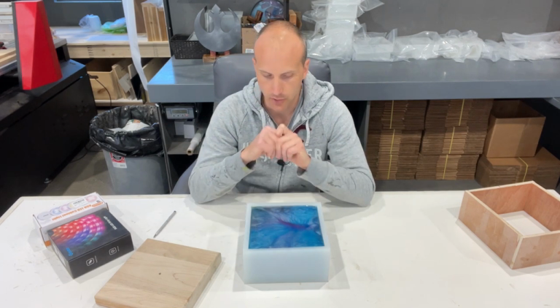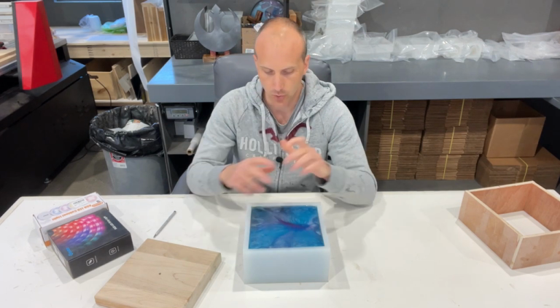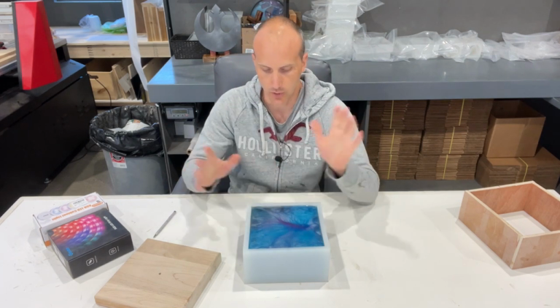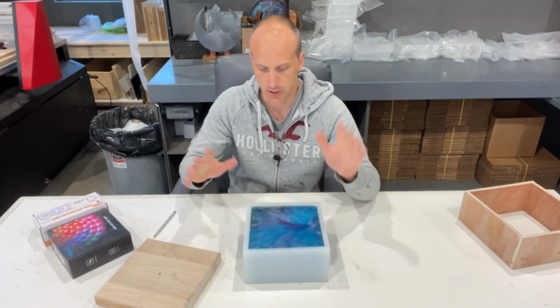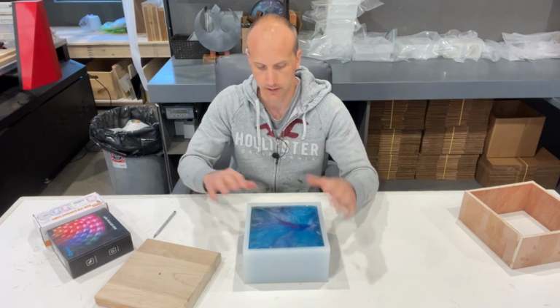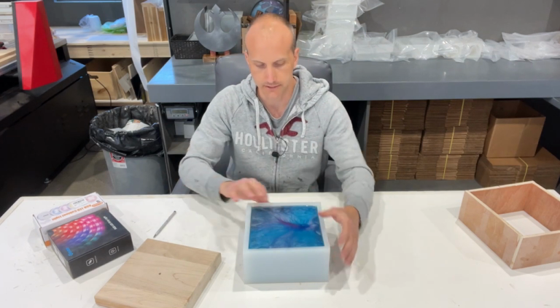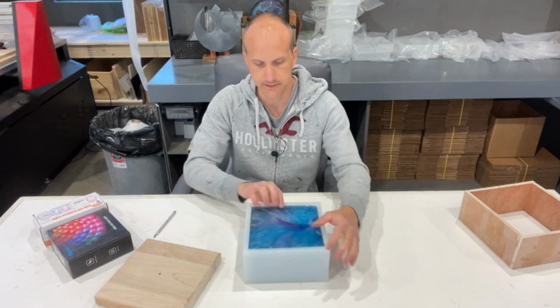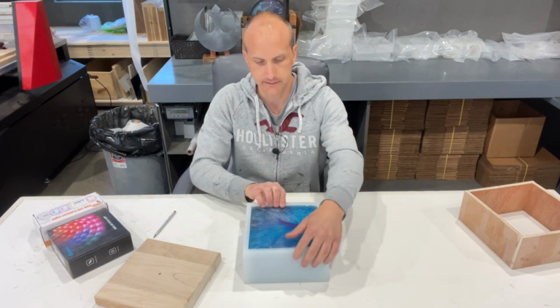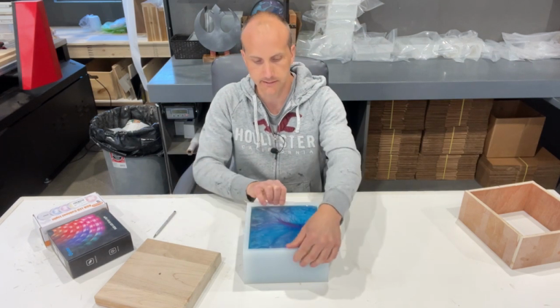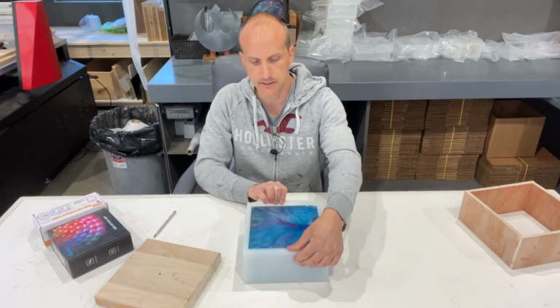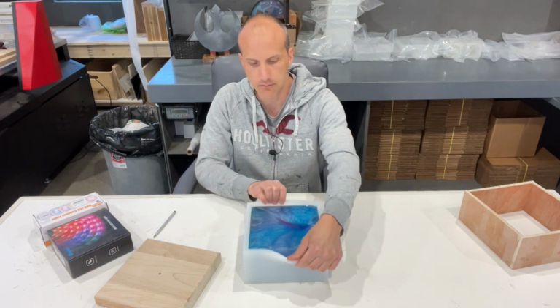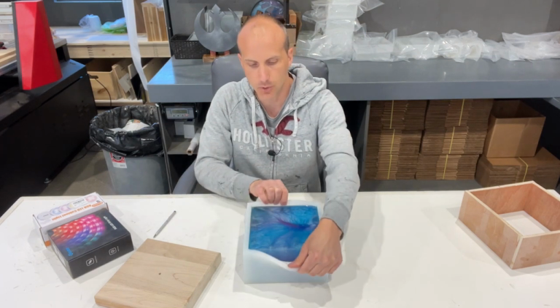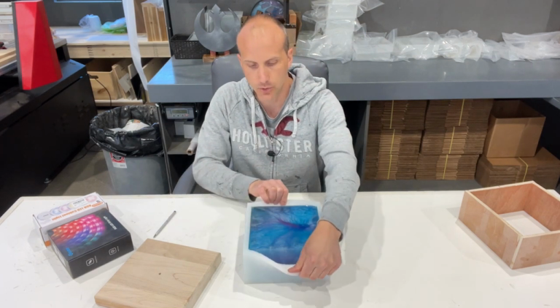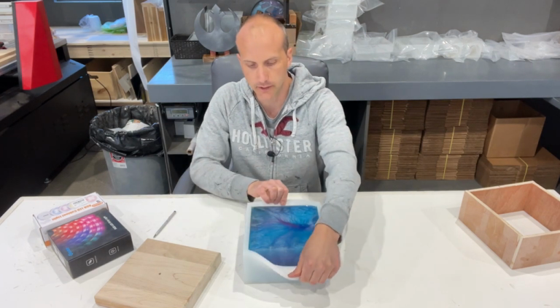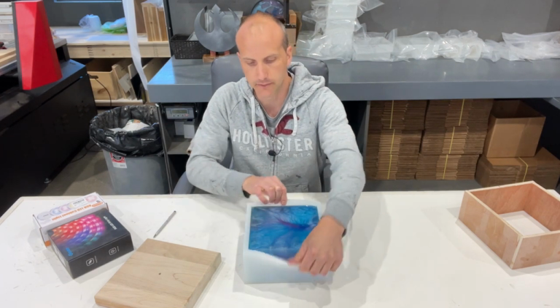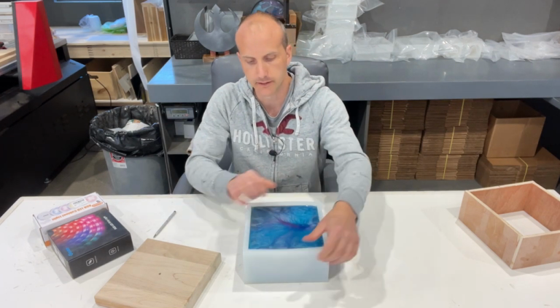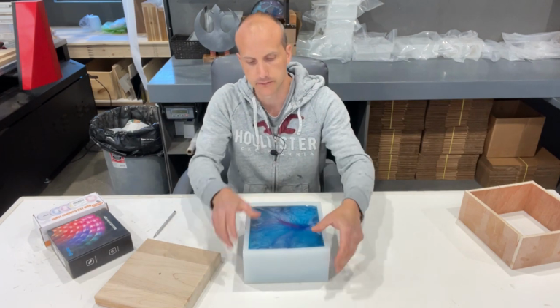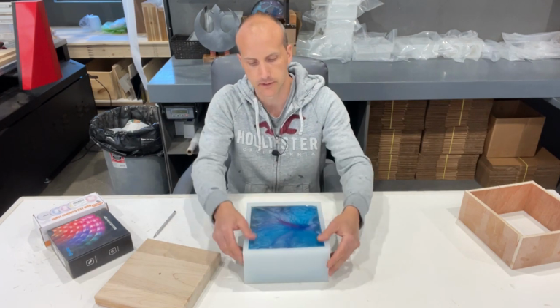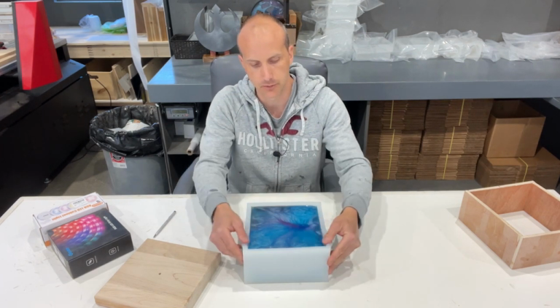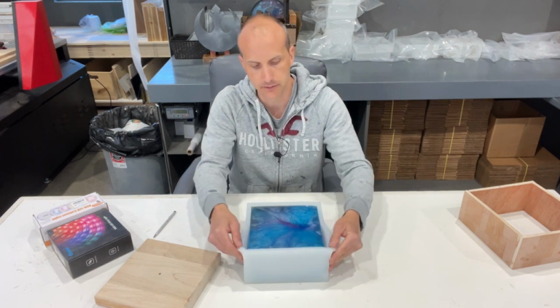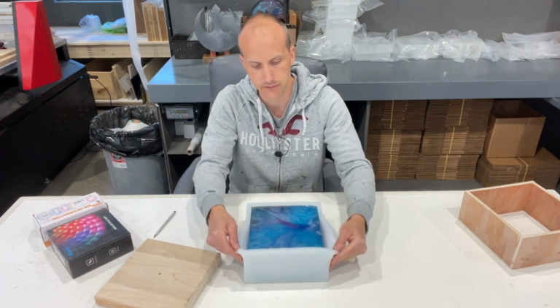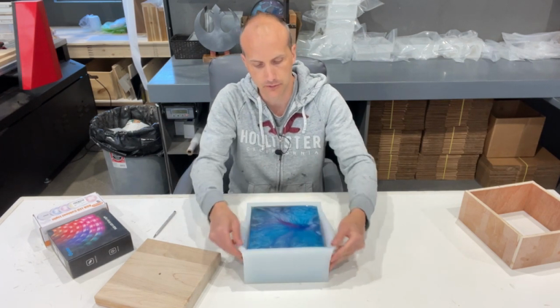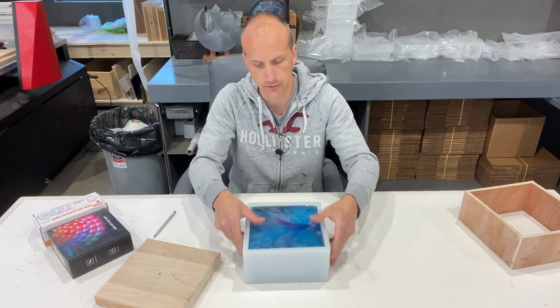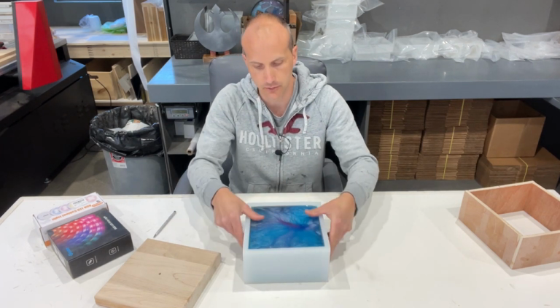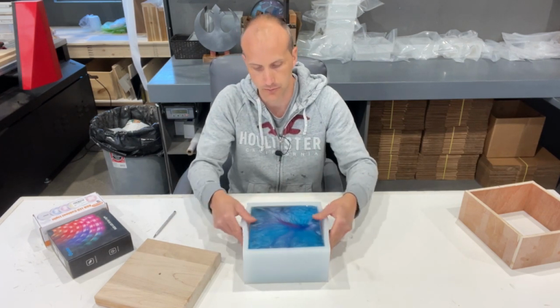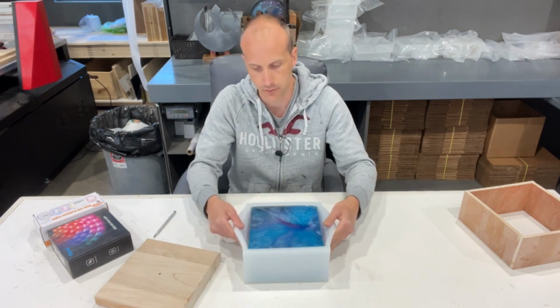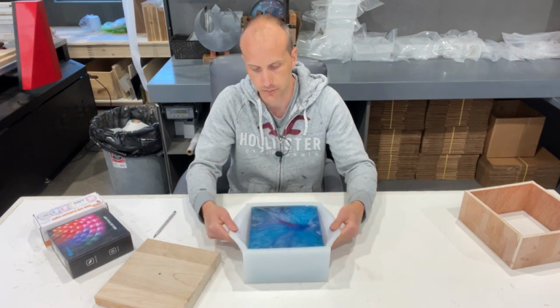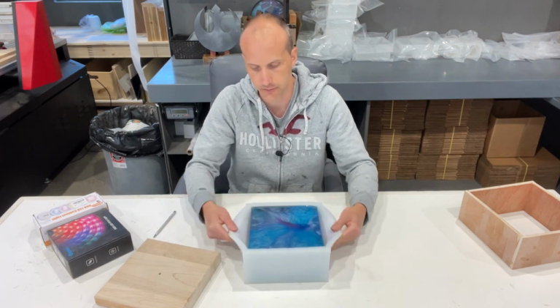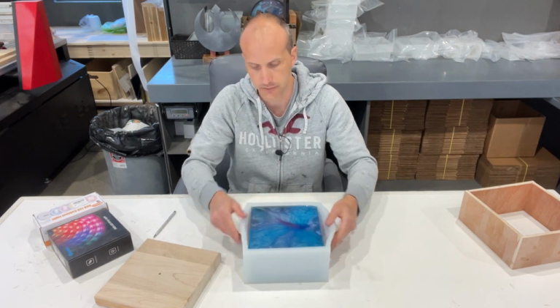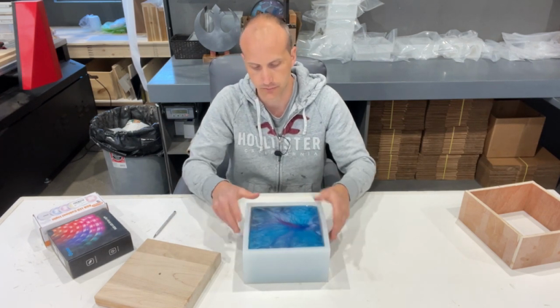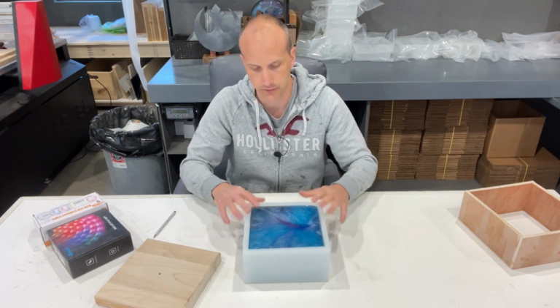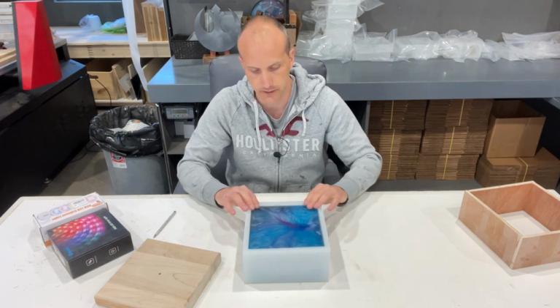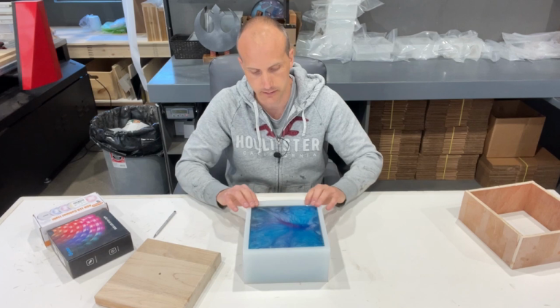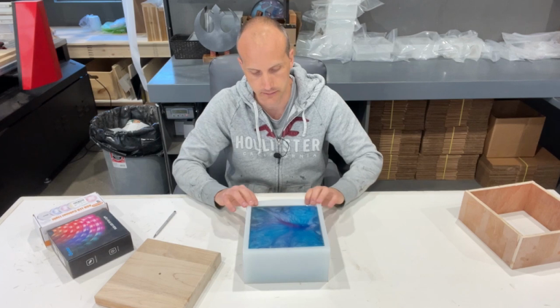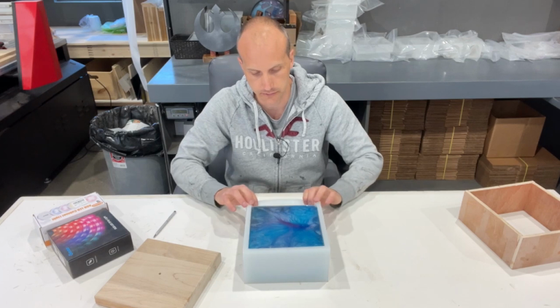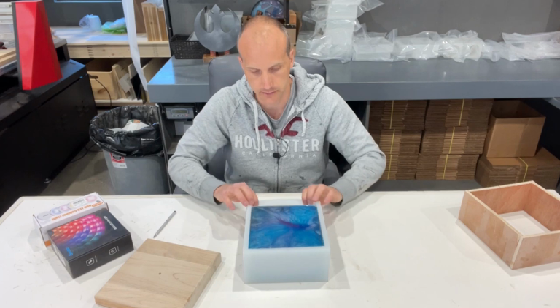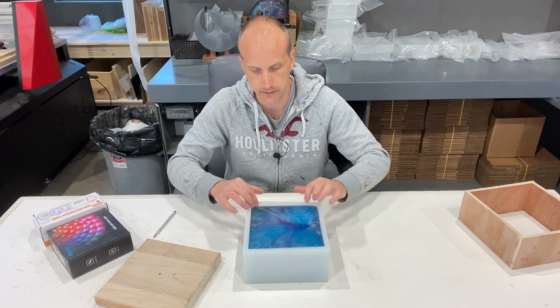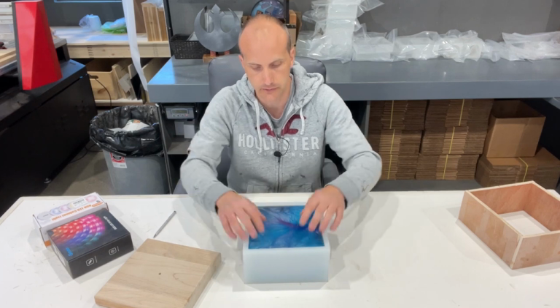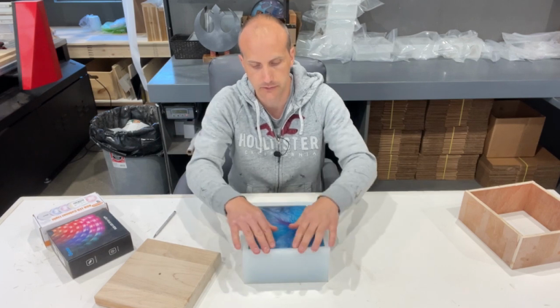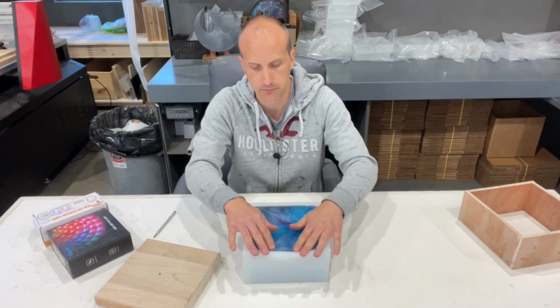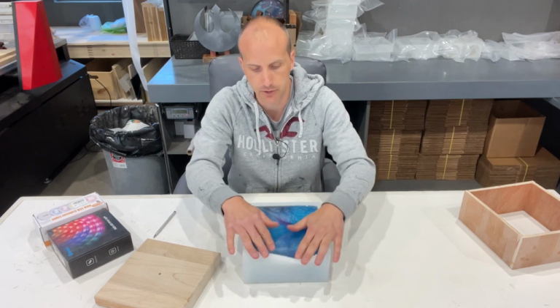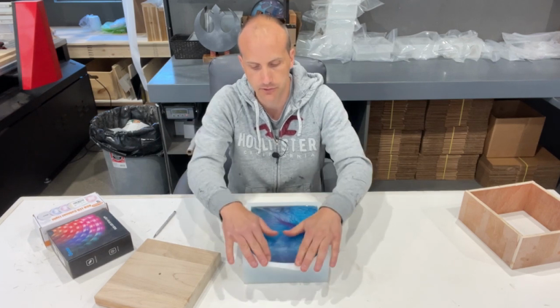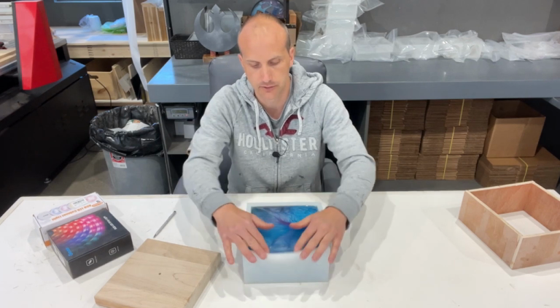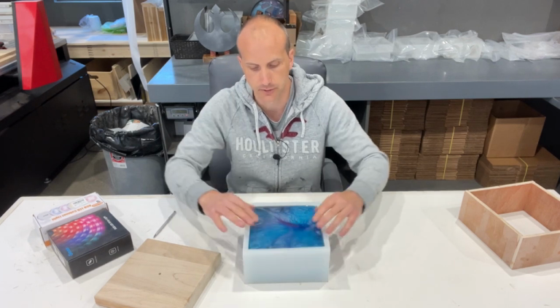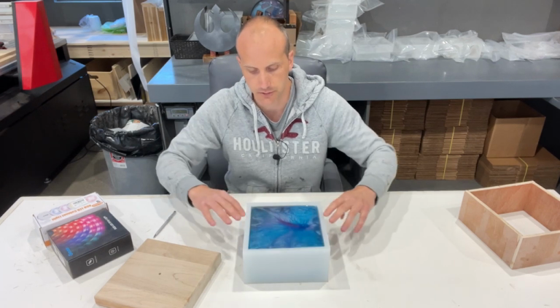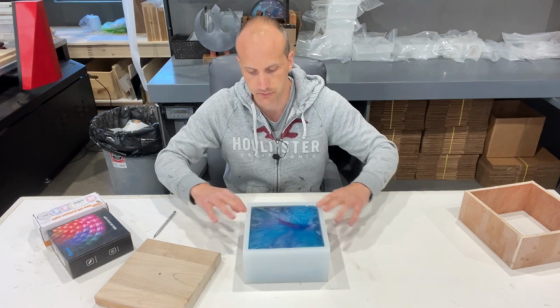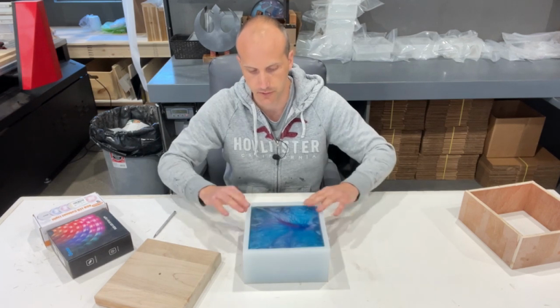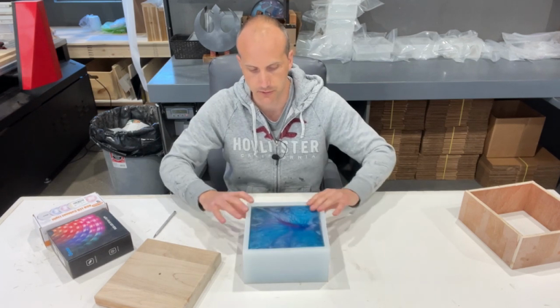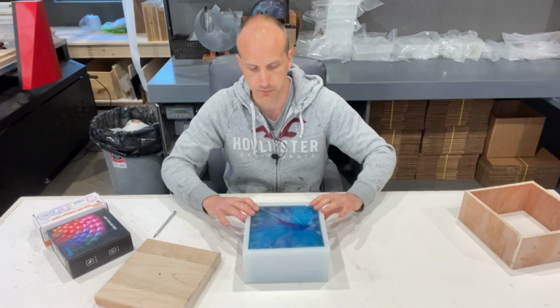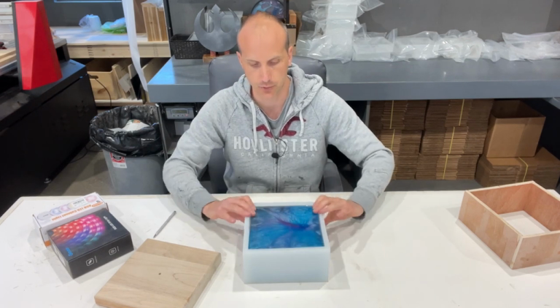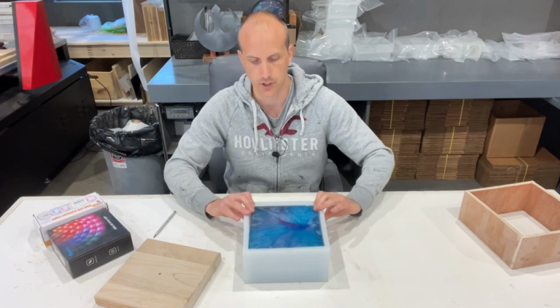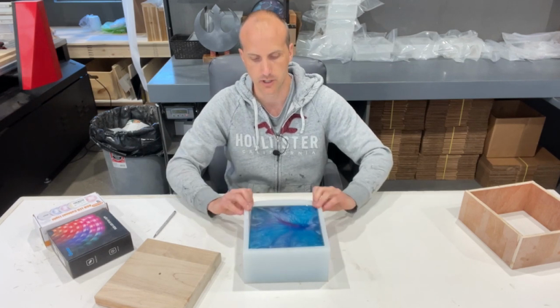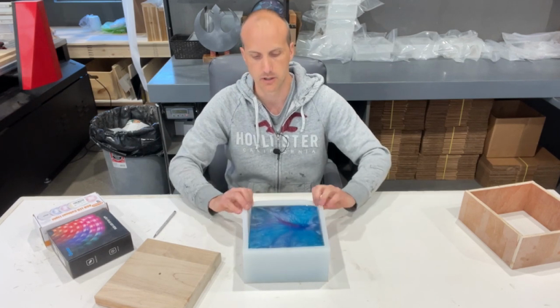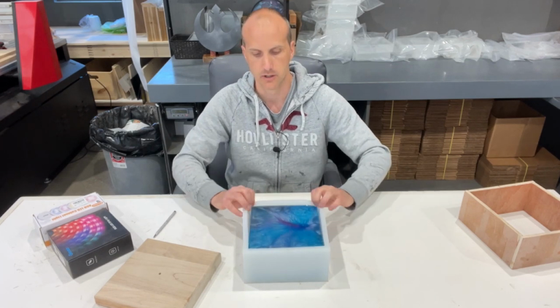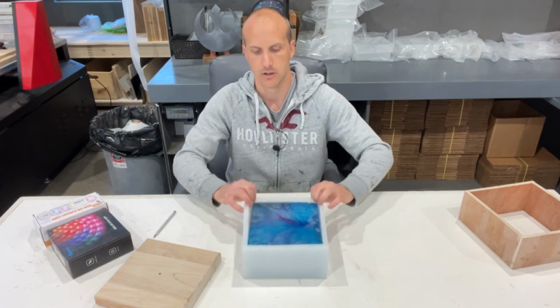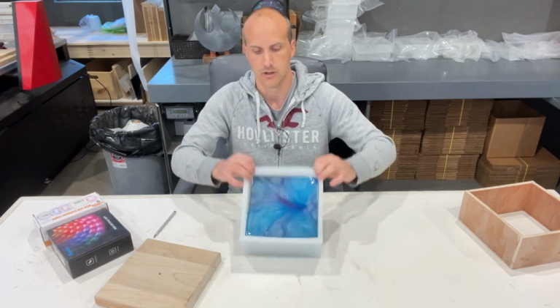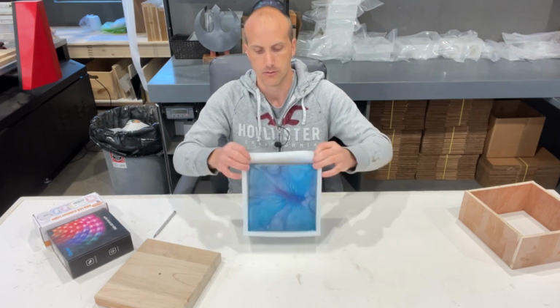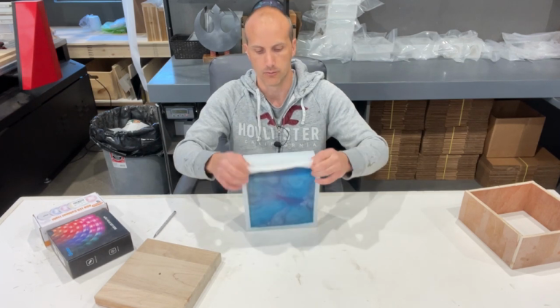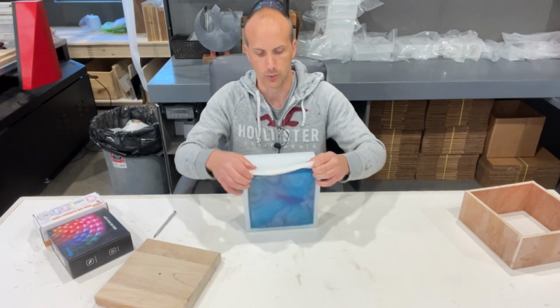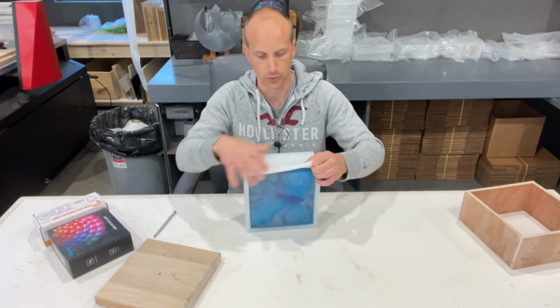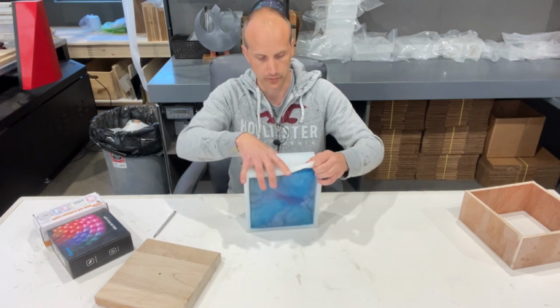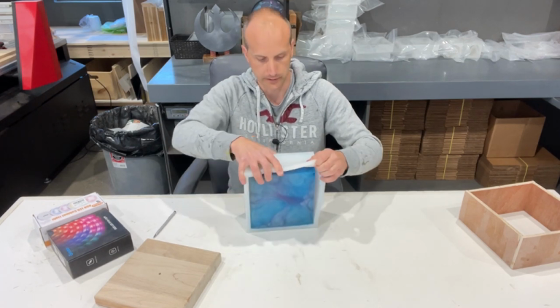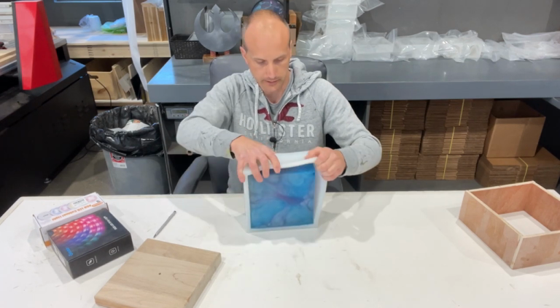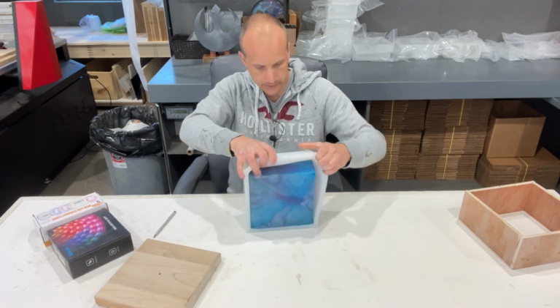So let's get to demolding this. With these silicone molds it's ridiculously easy, especially if you use a spray mold release.